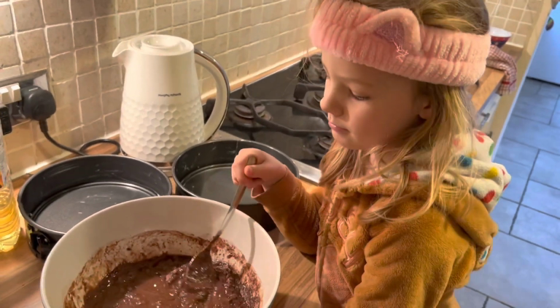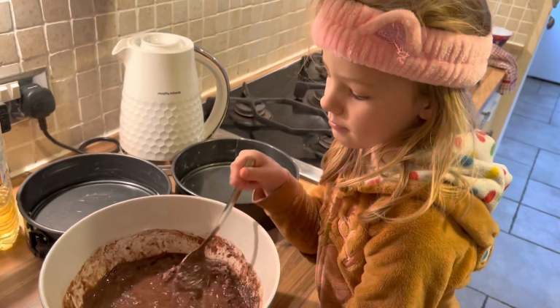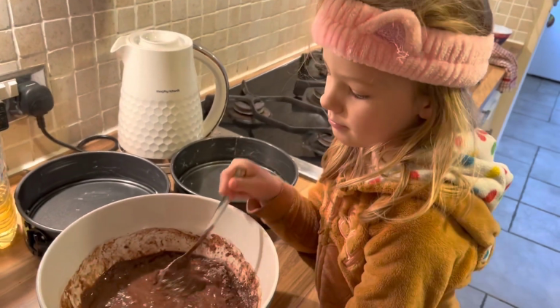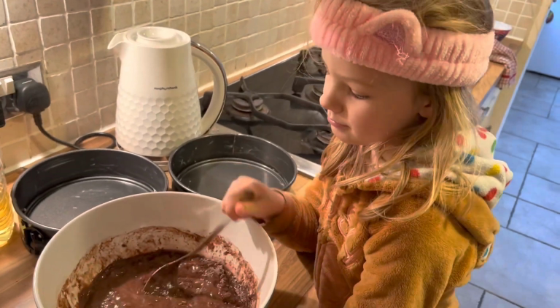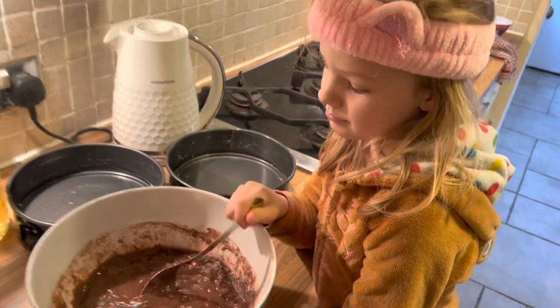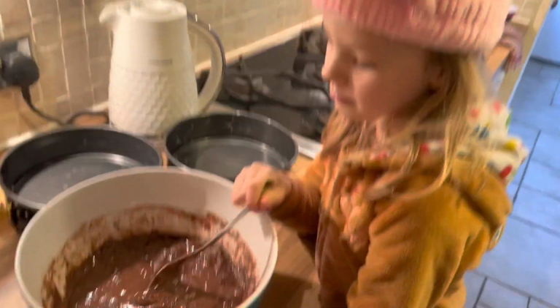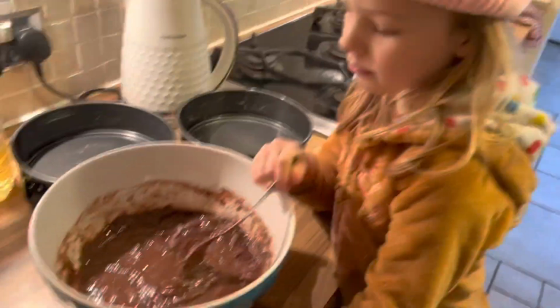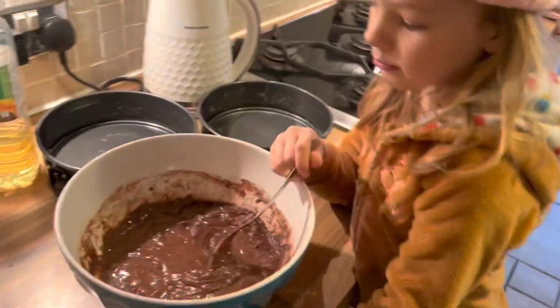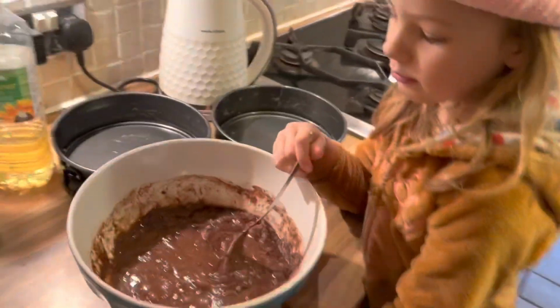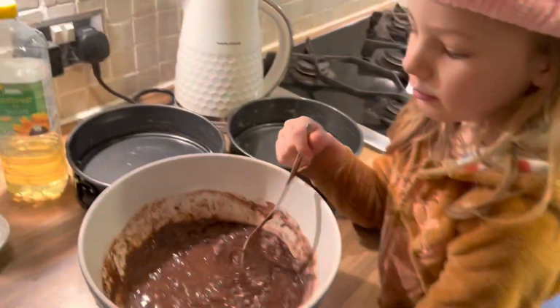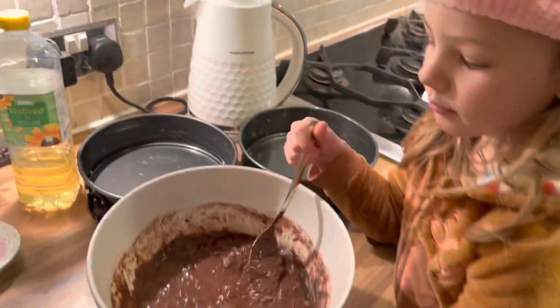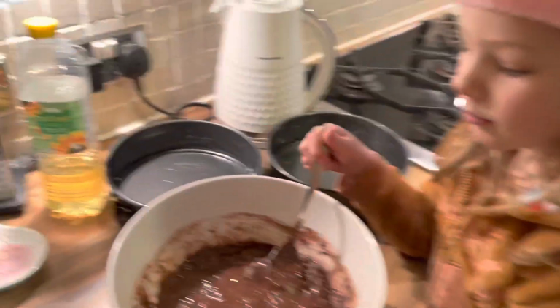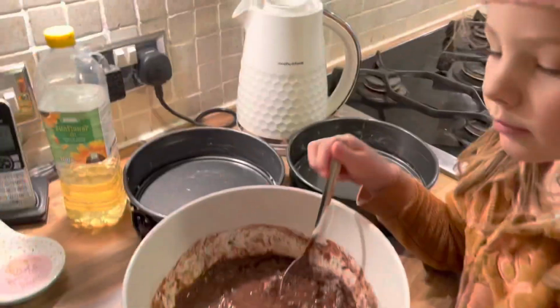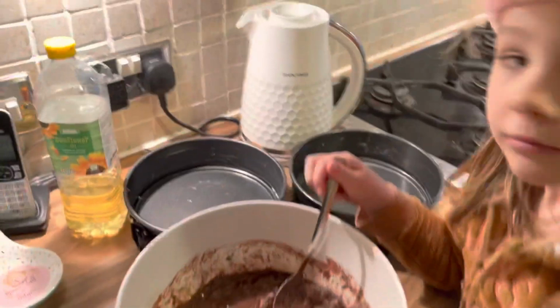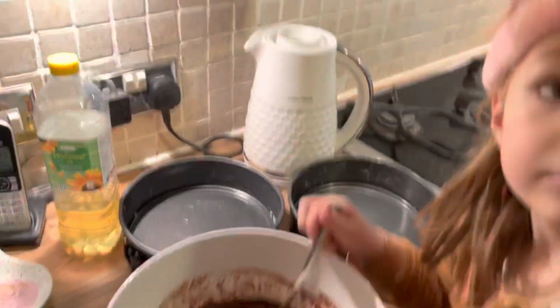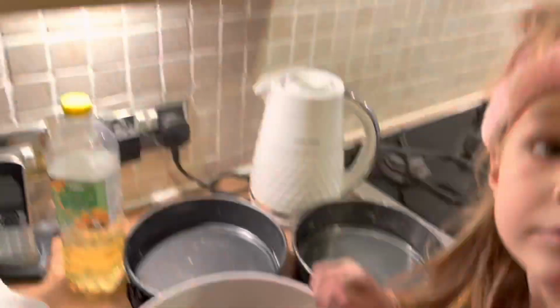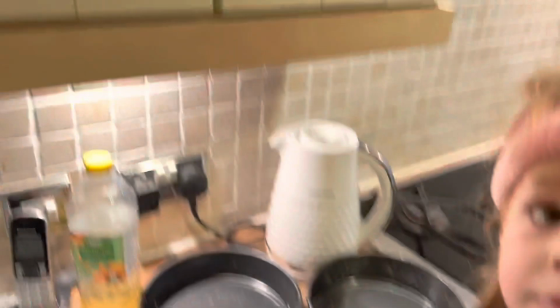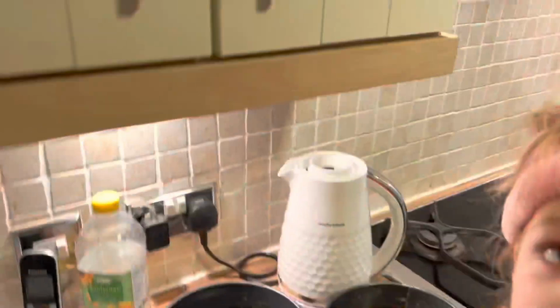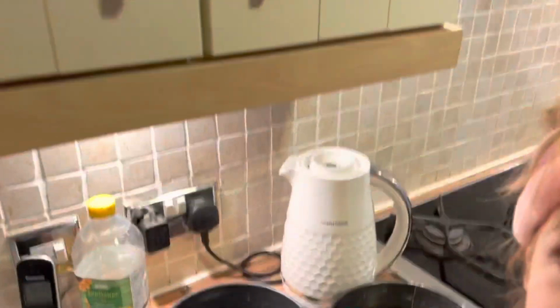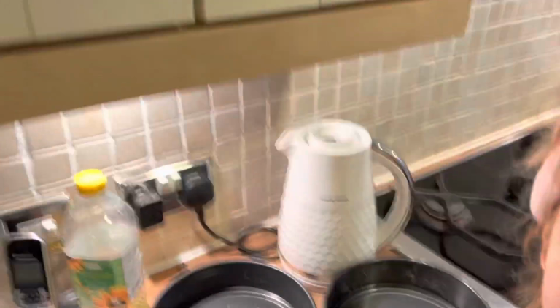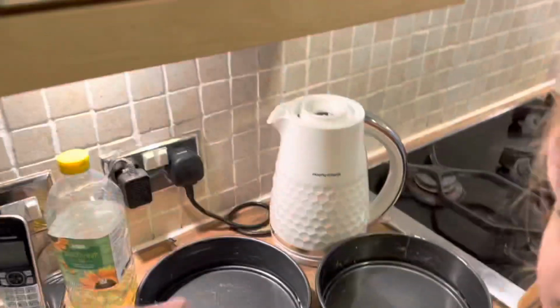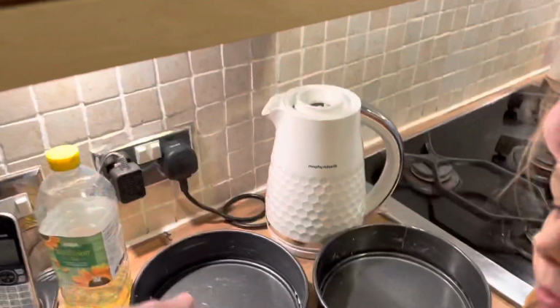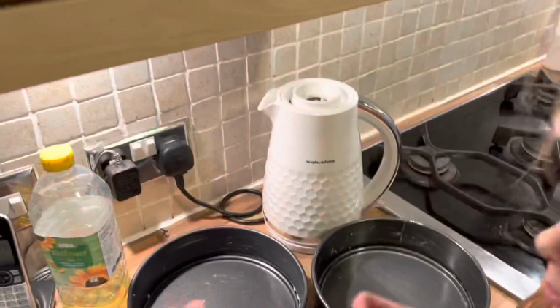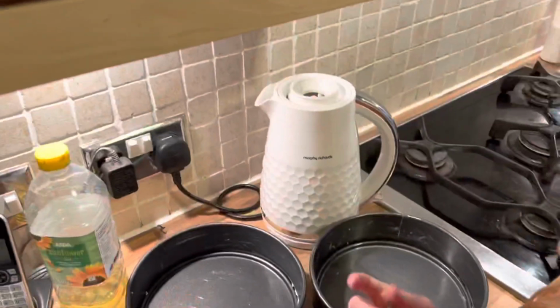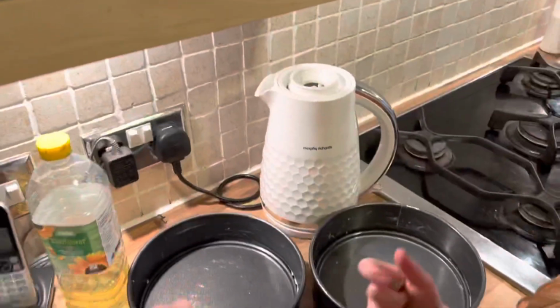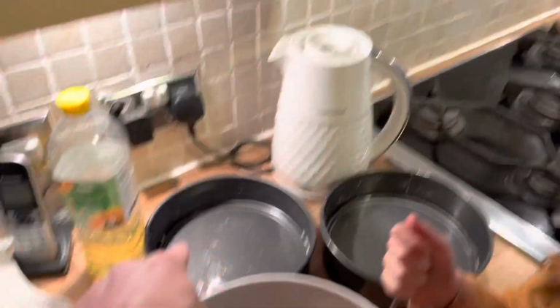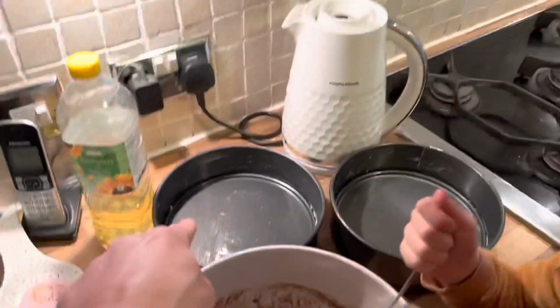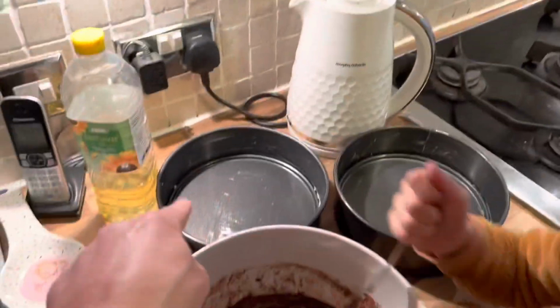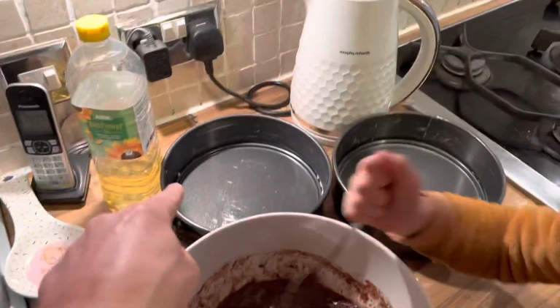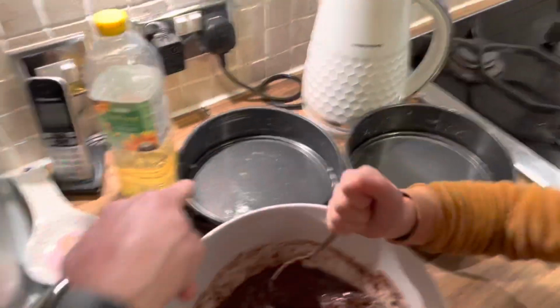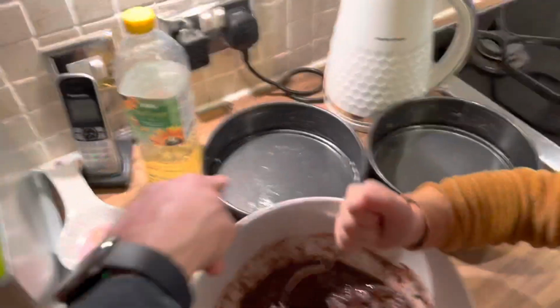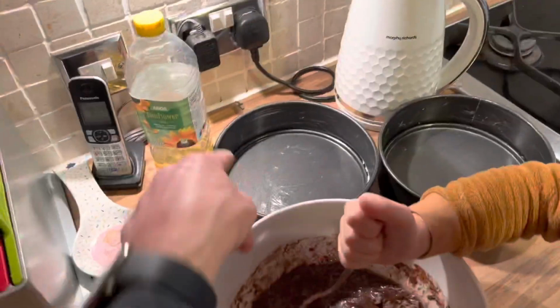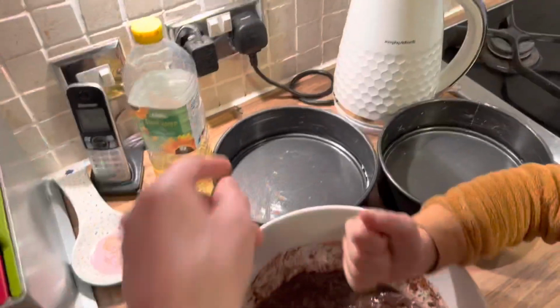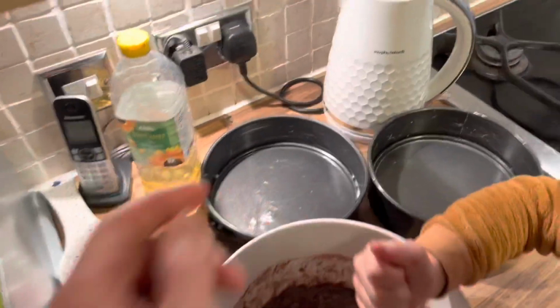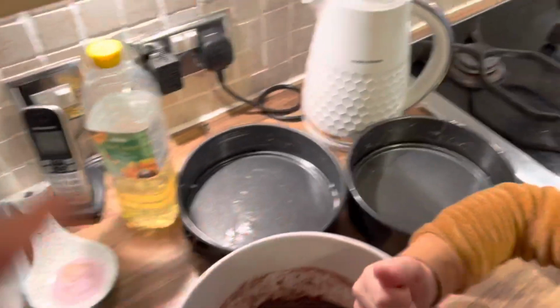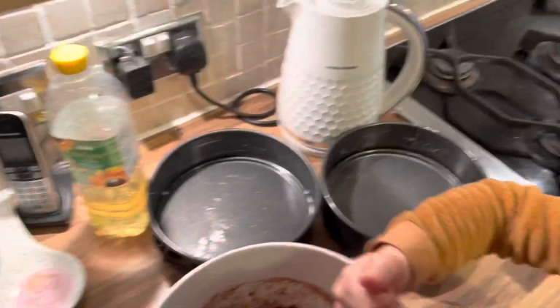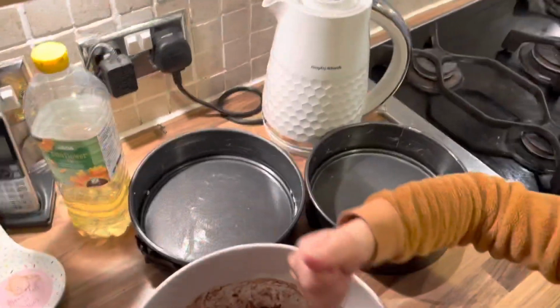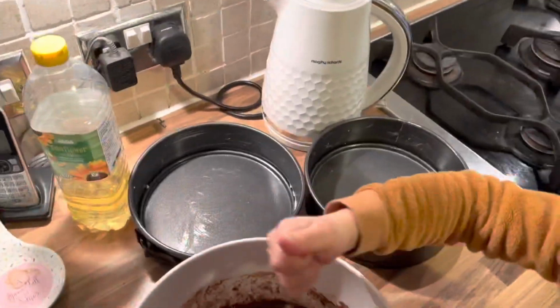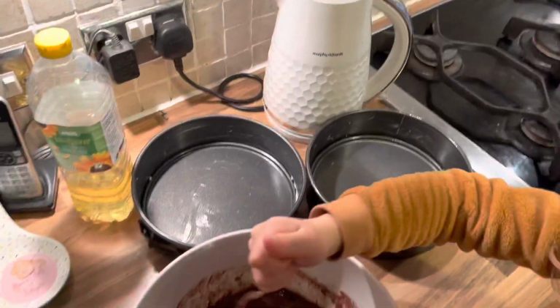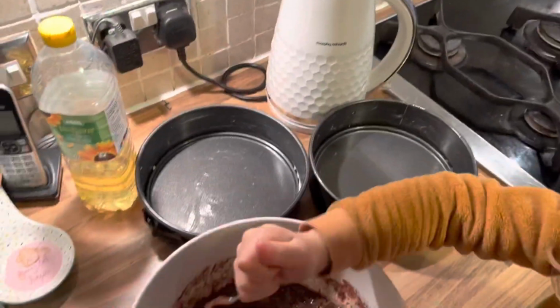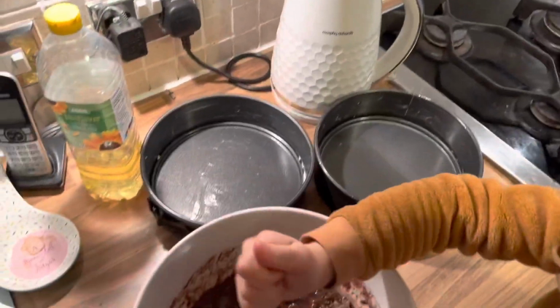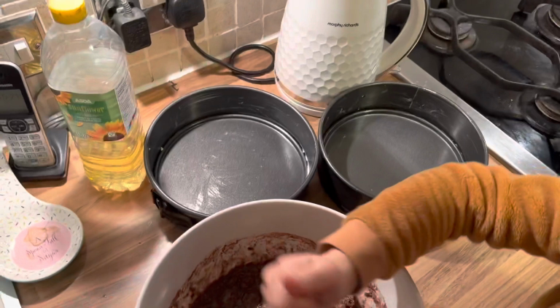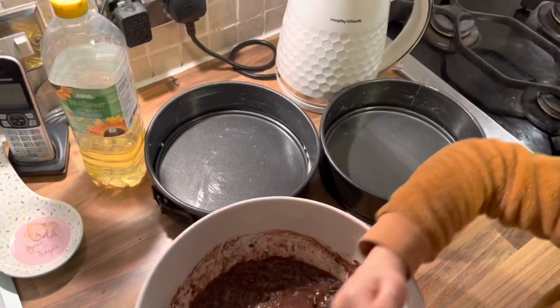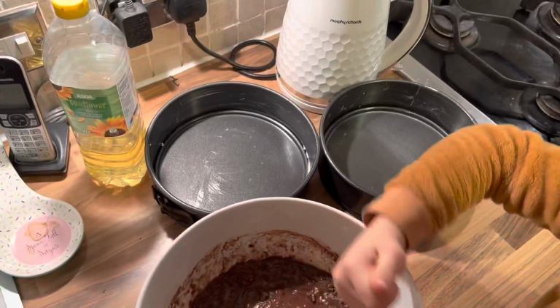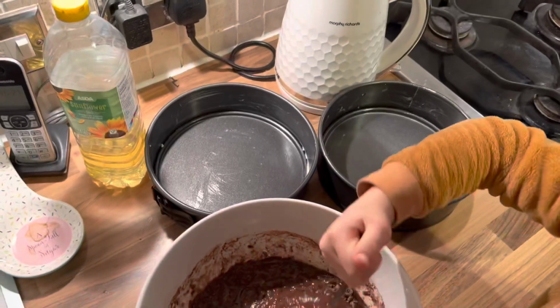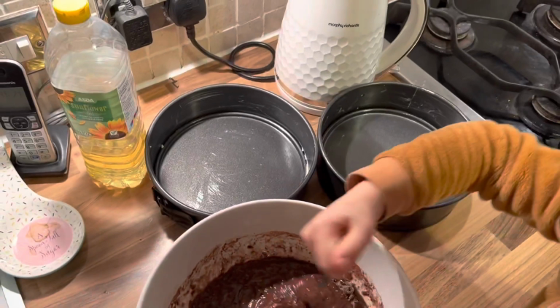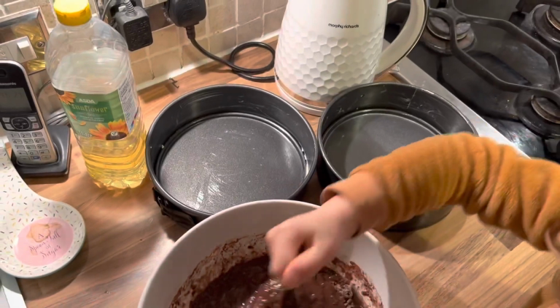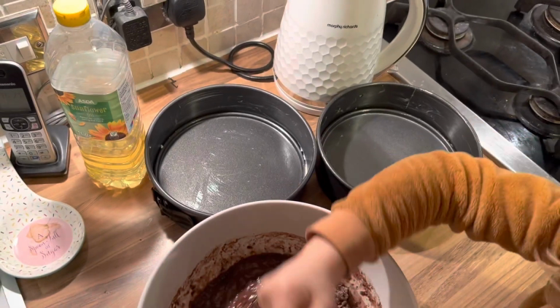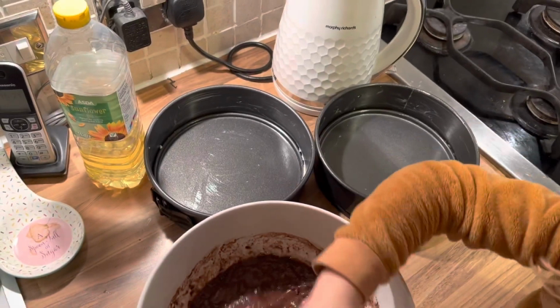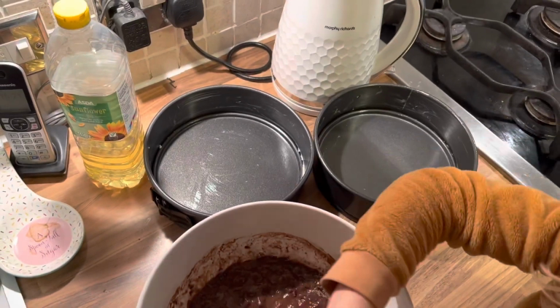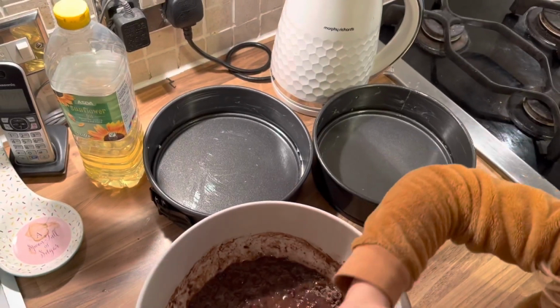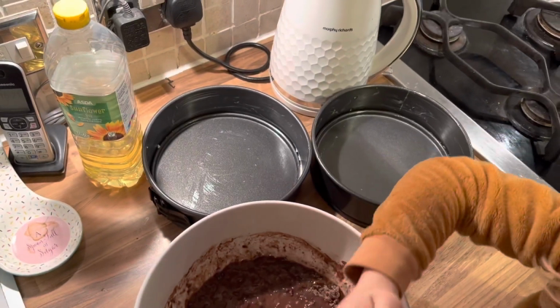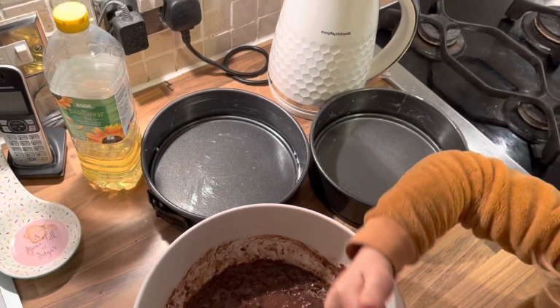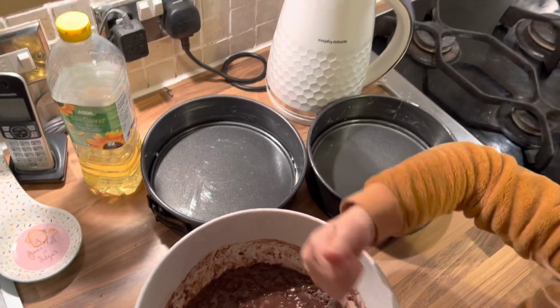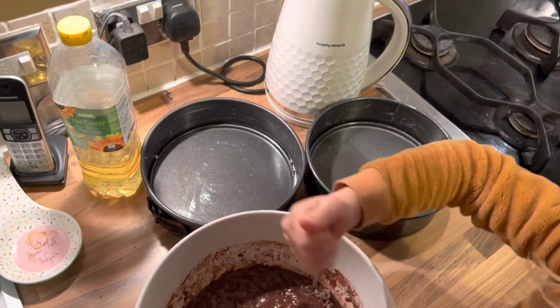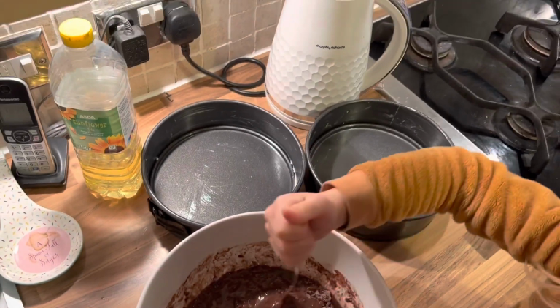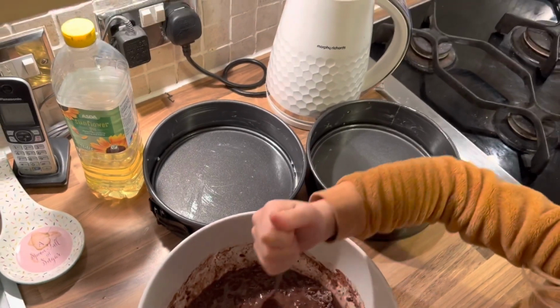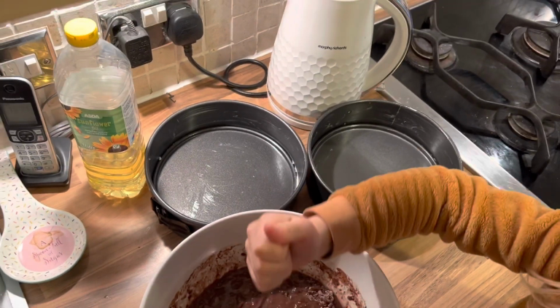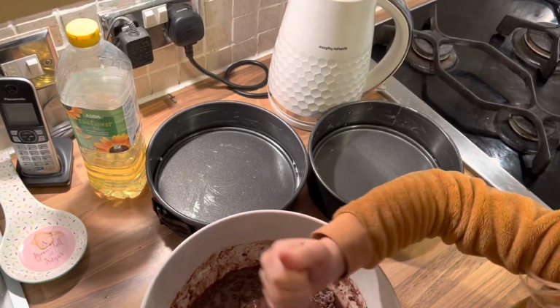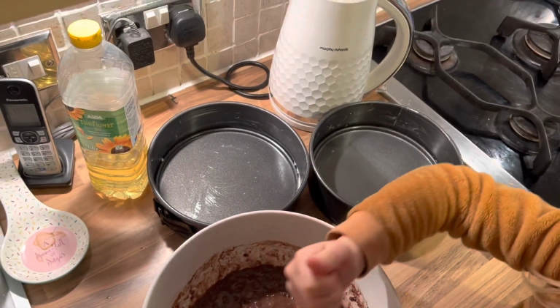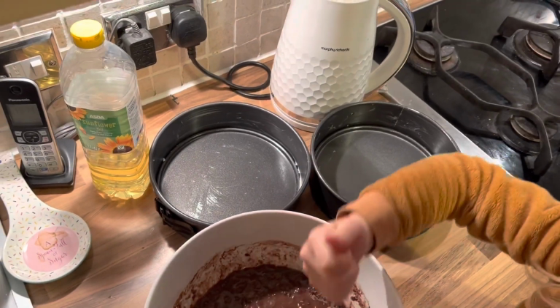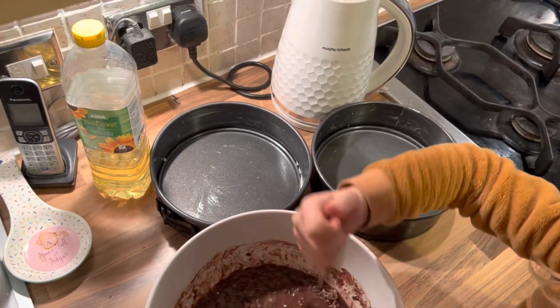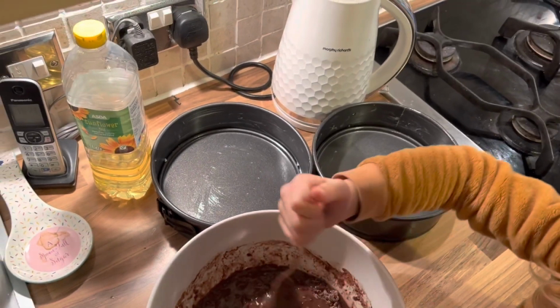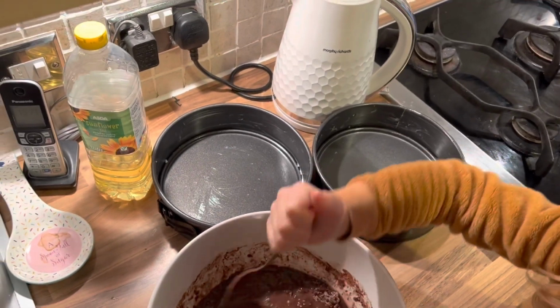And then once we've done that, we're going to put it into the greased cake tins.